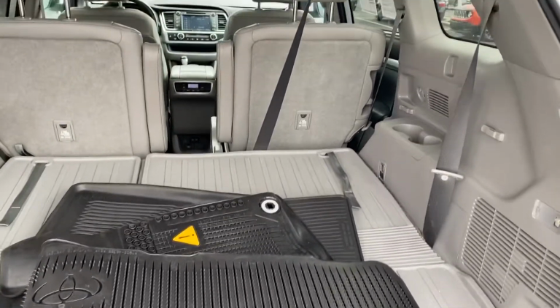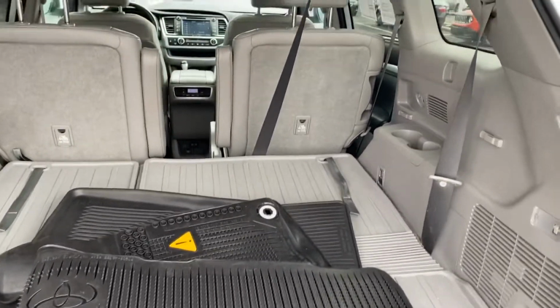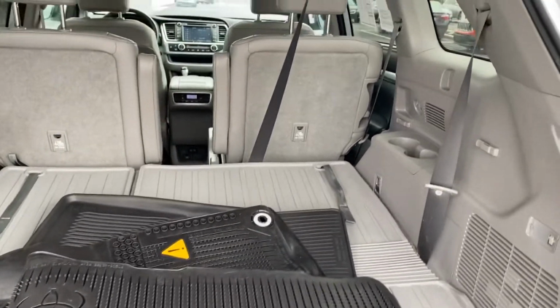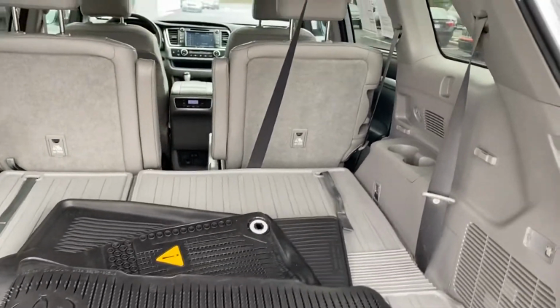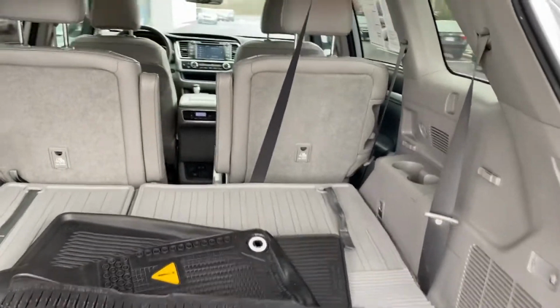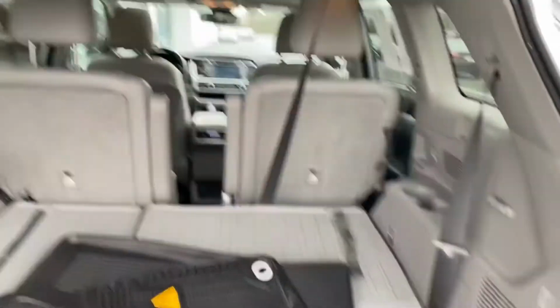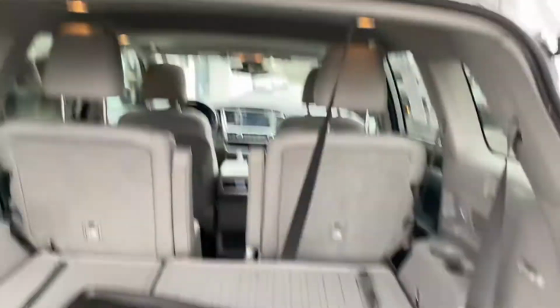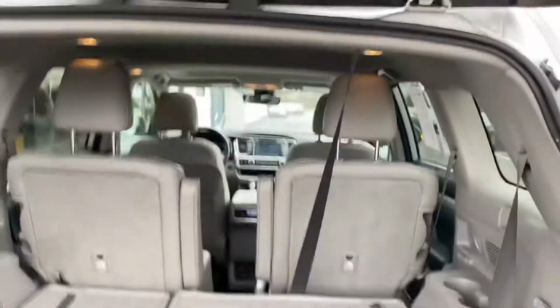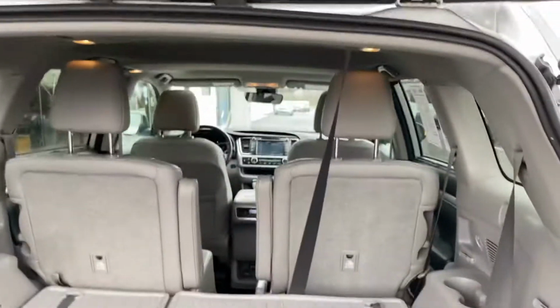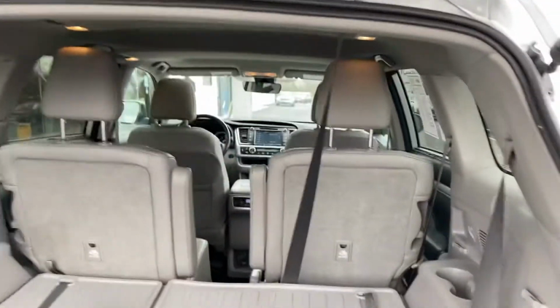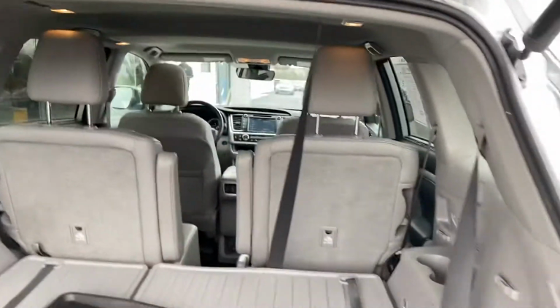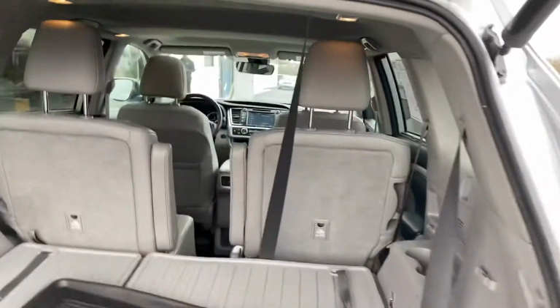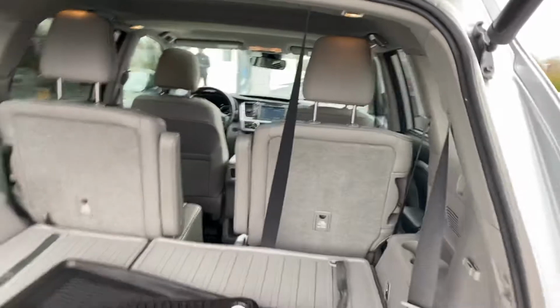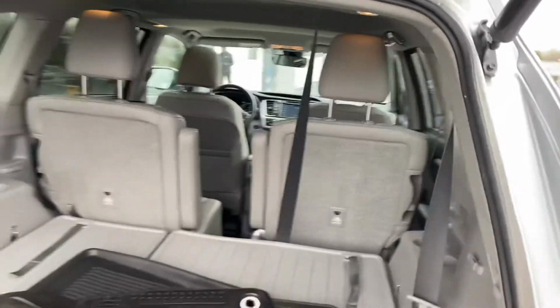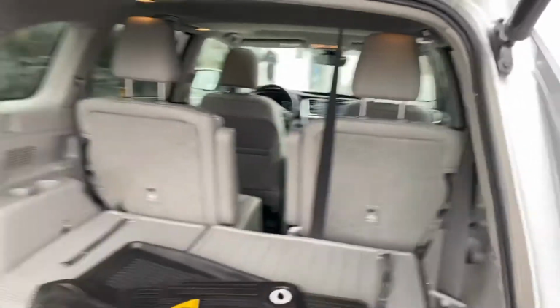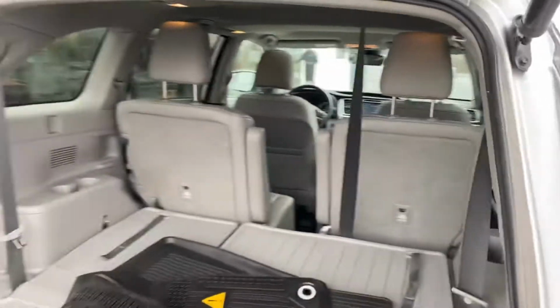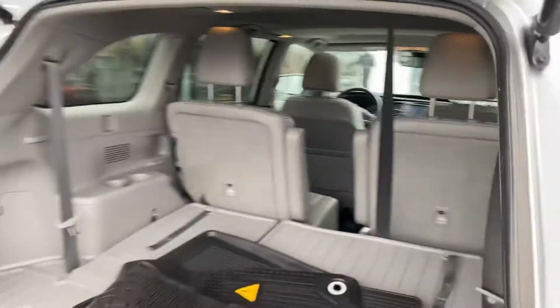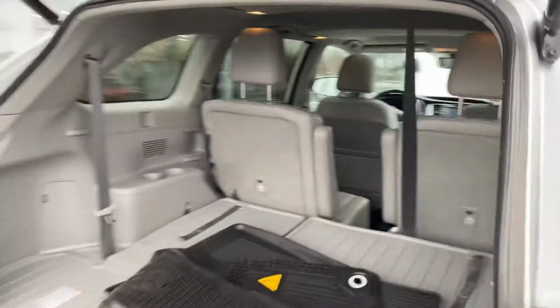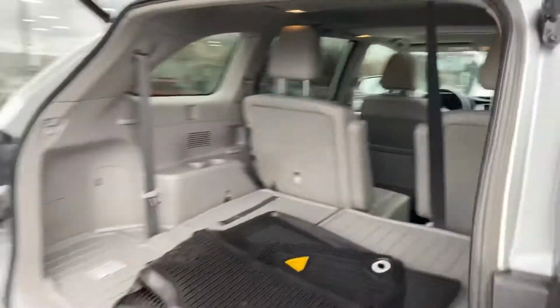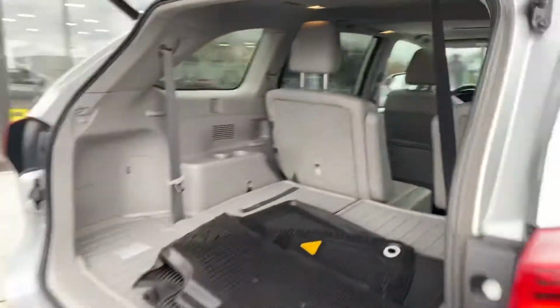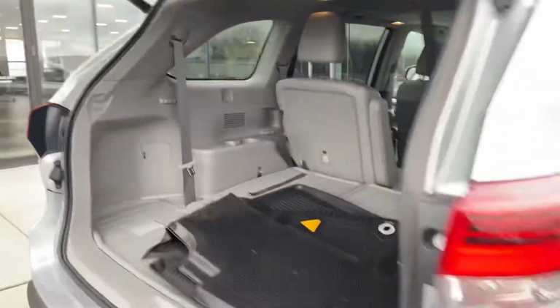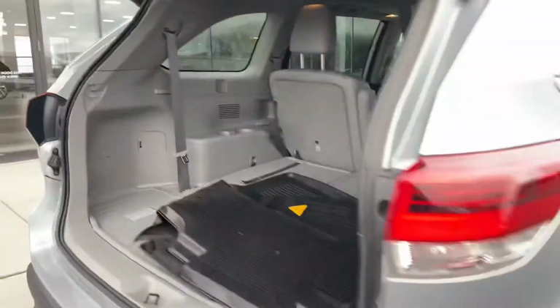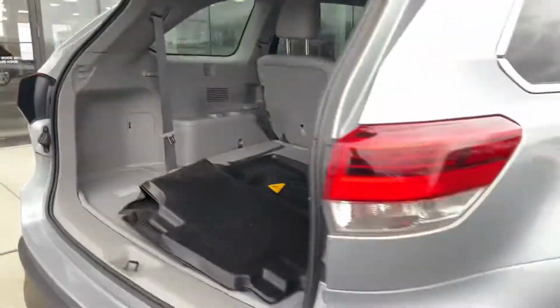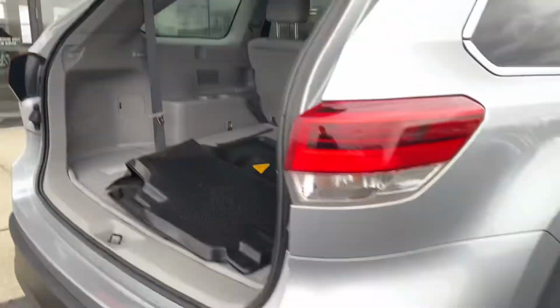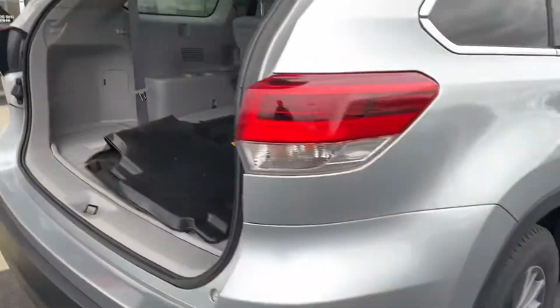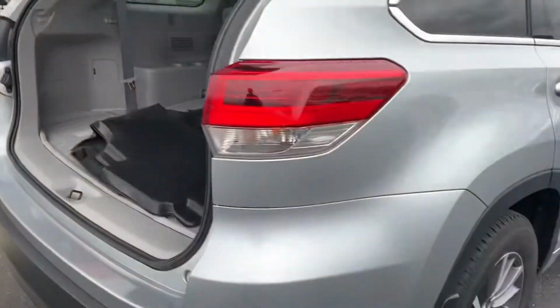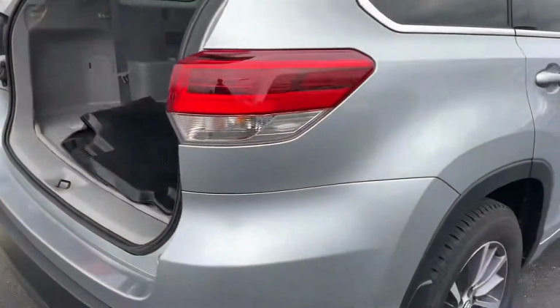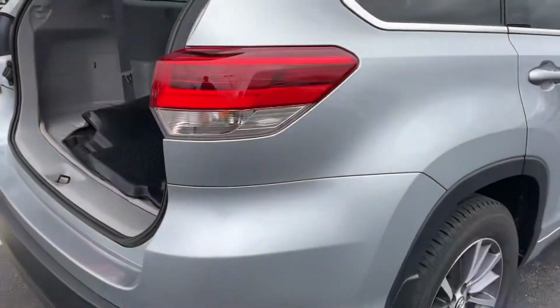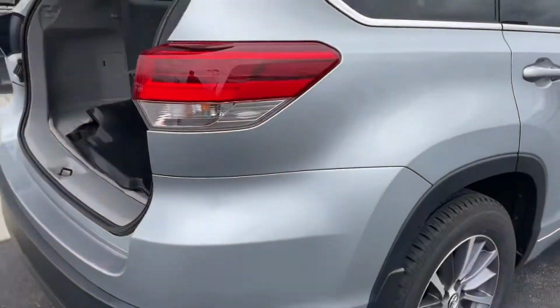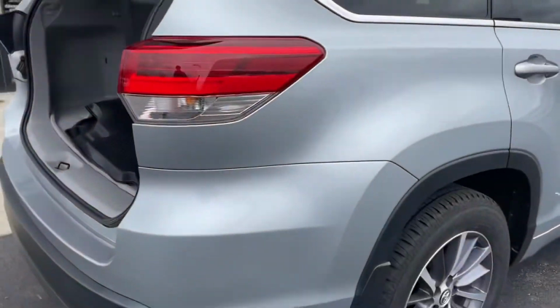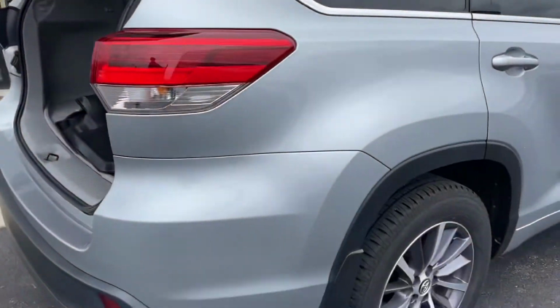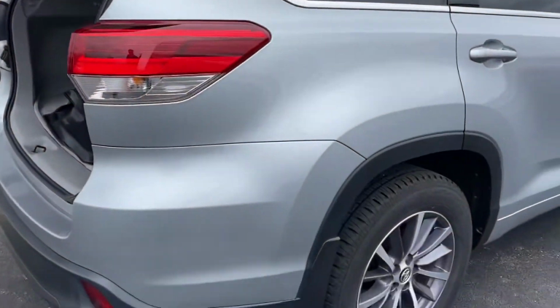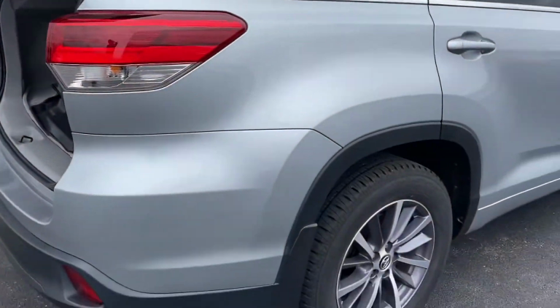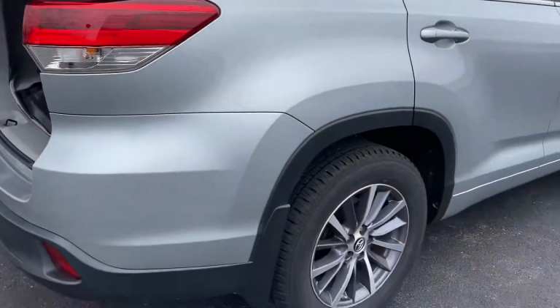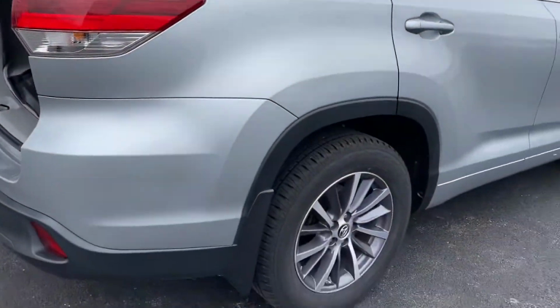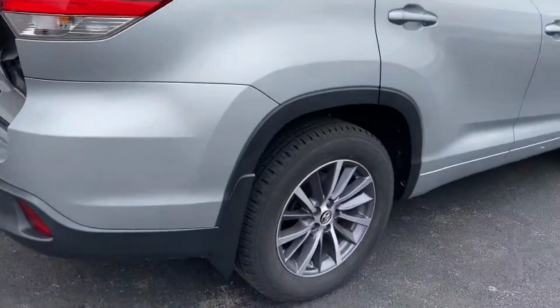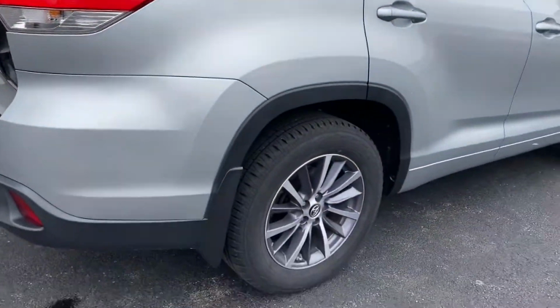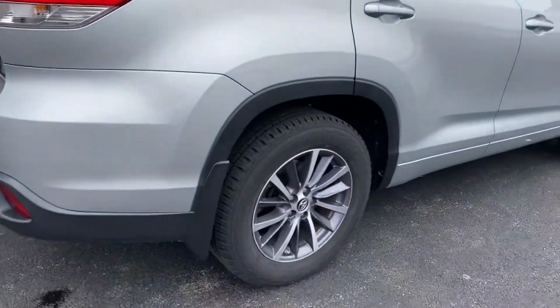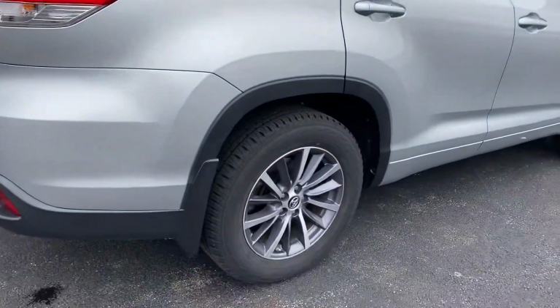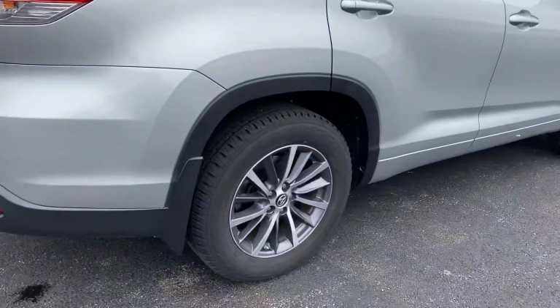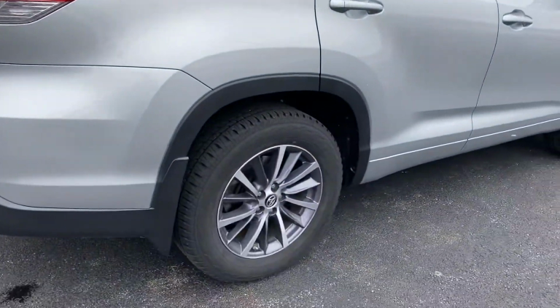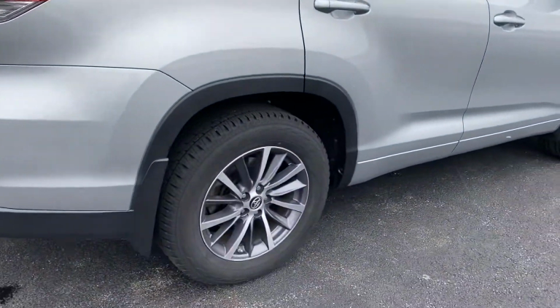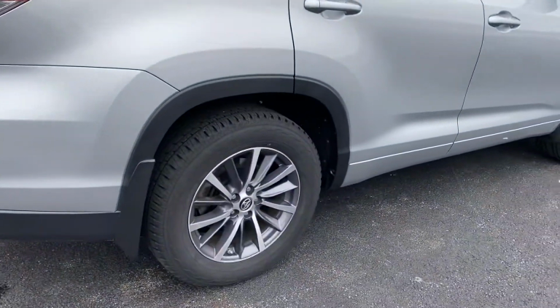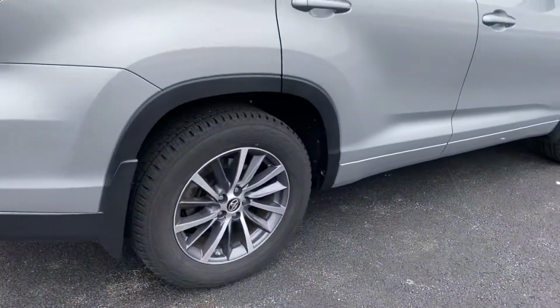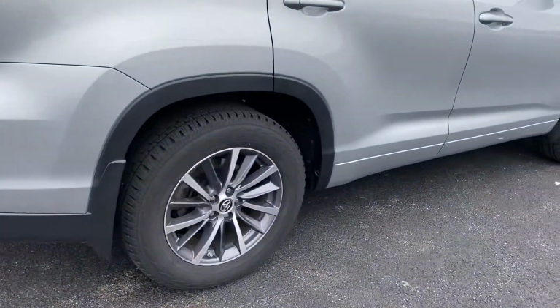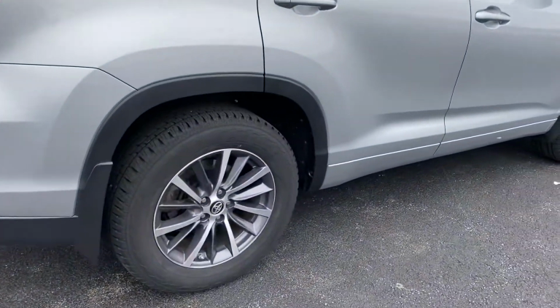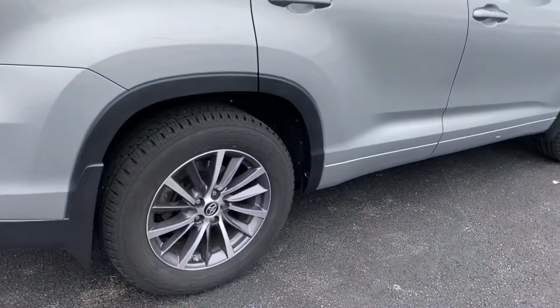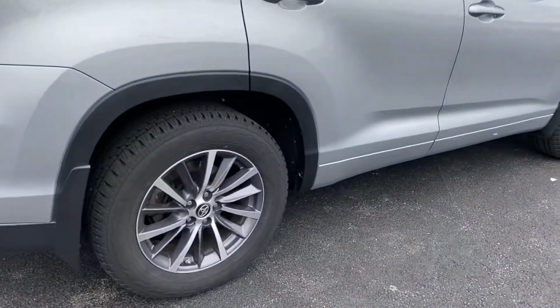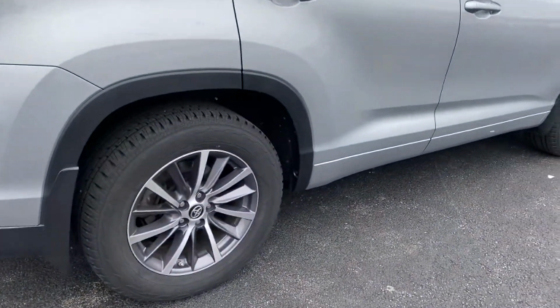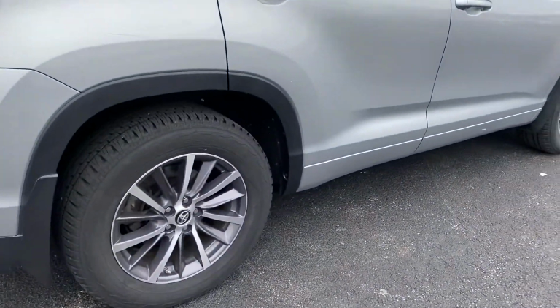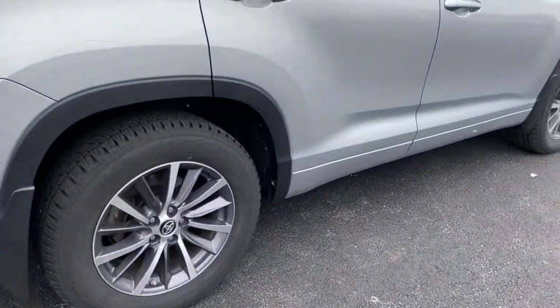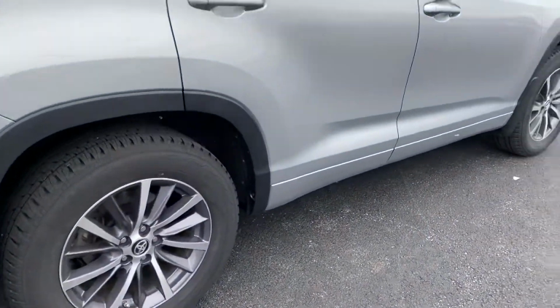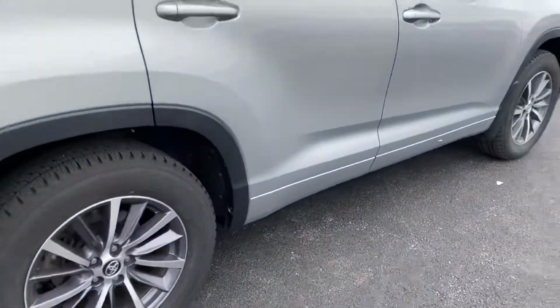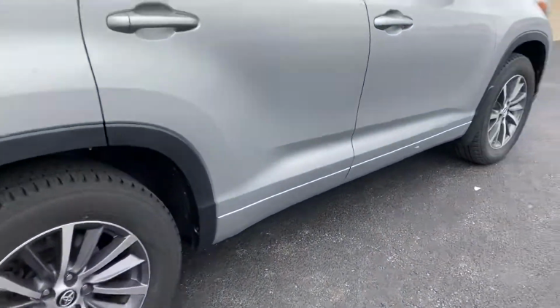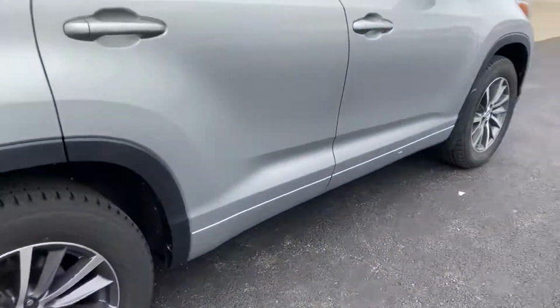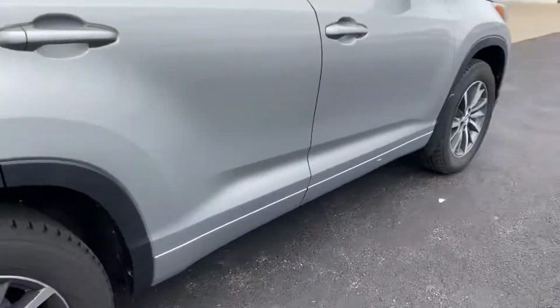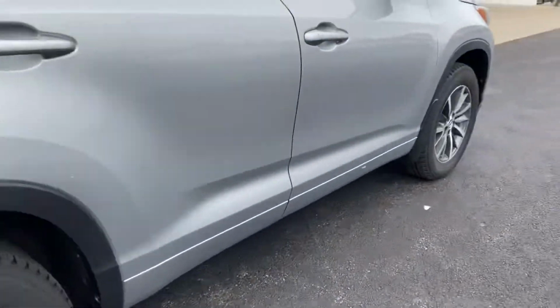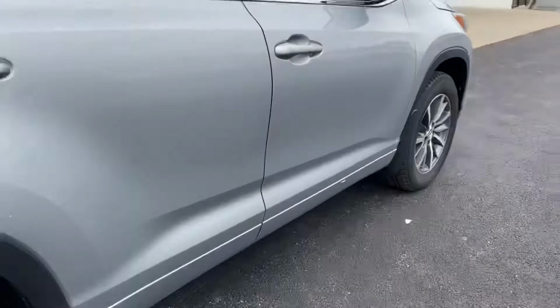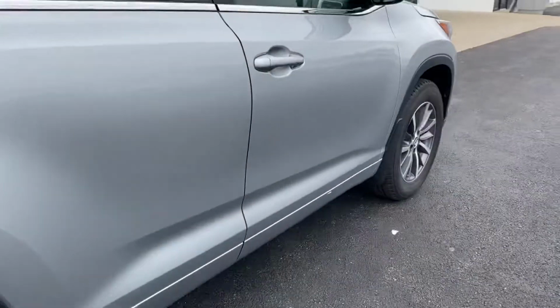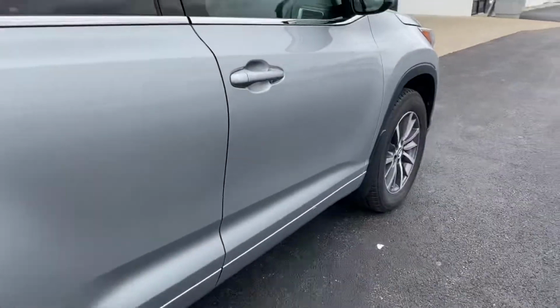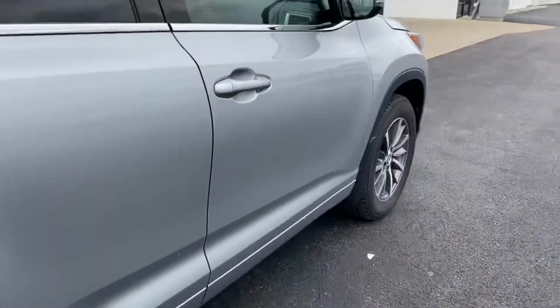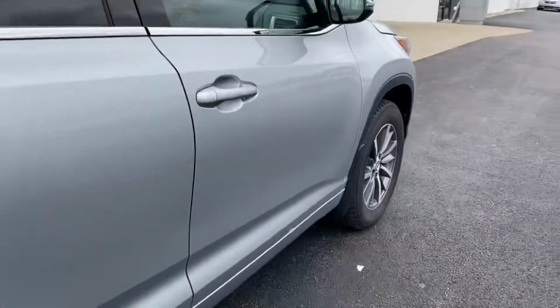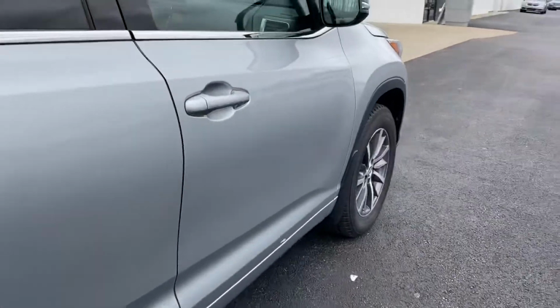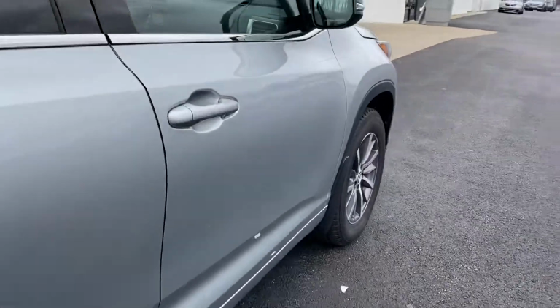Second row captain's chairs, very nice. Bridgestone tires, alloy wheels — very, very clean.